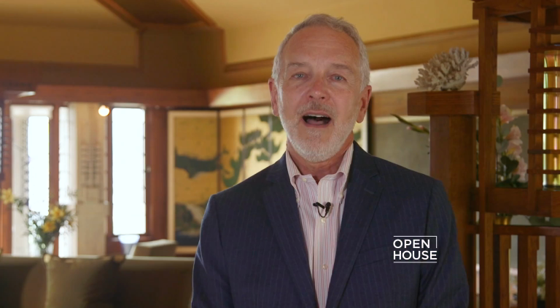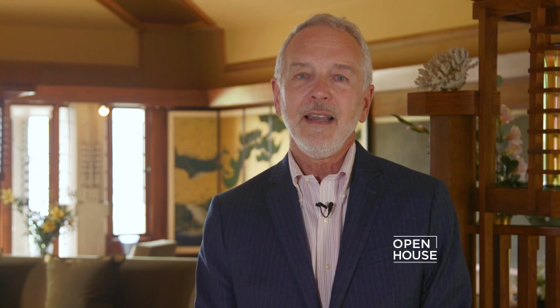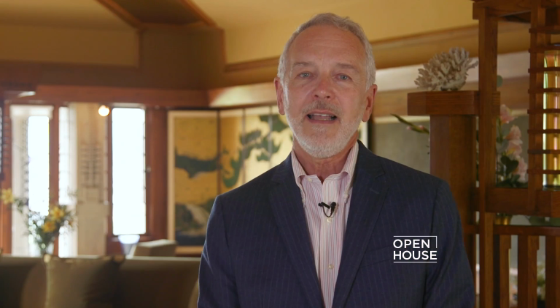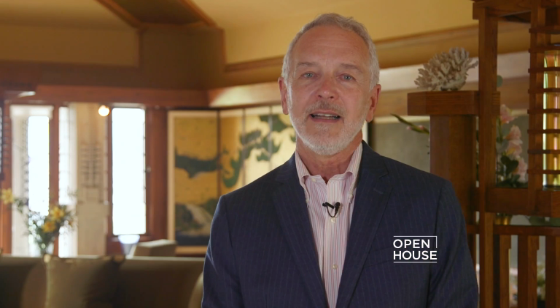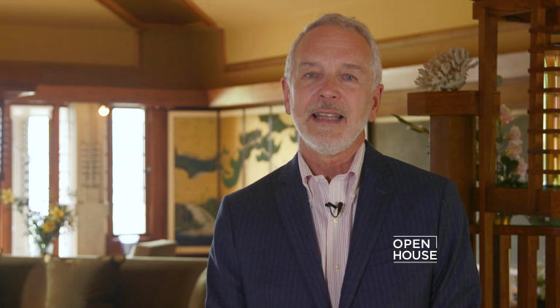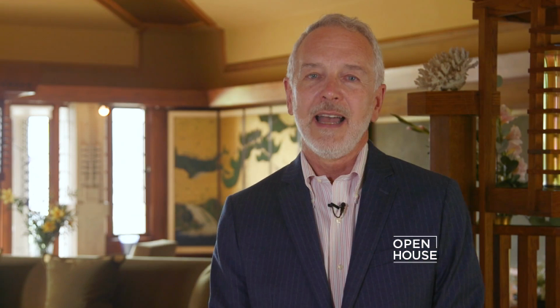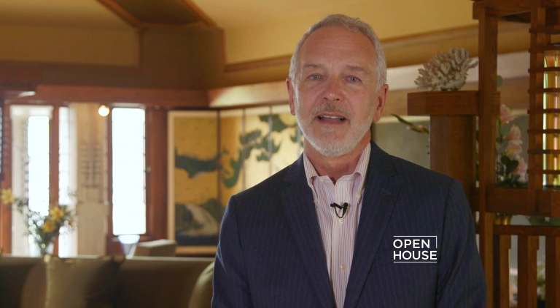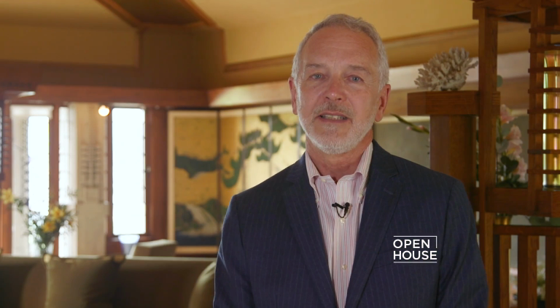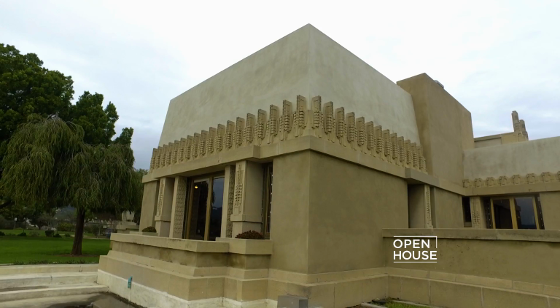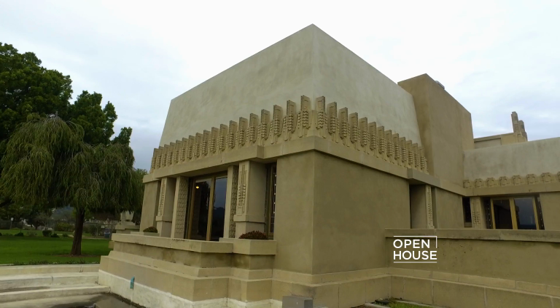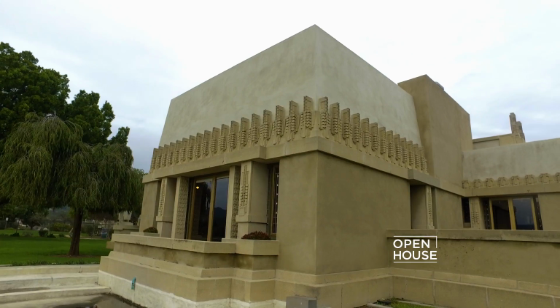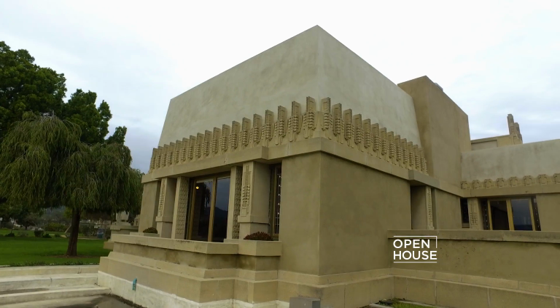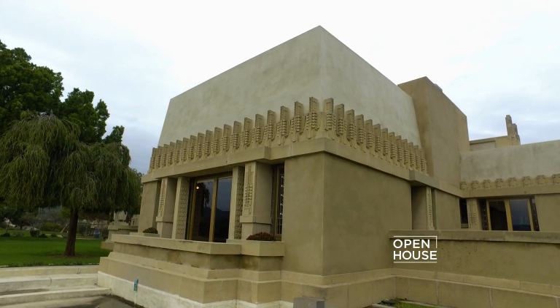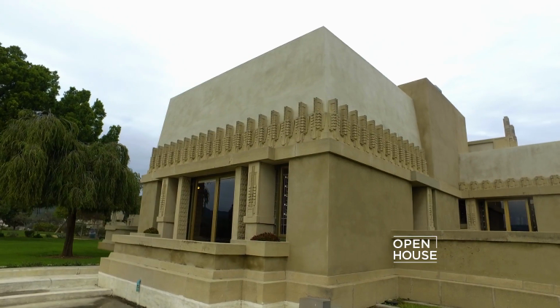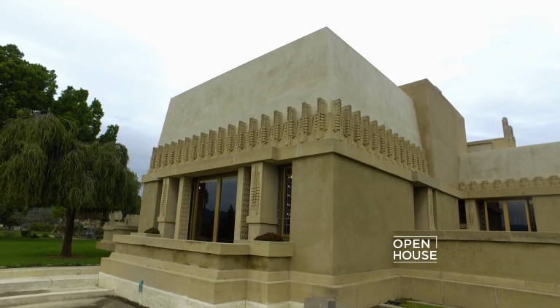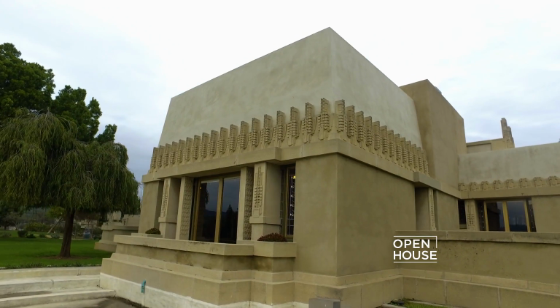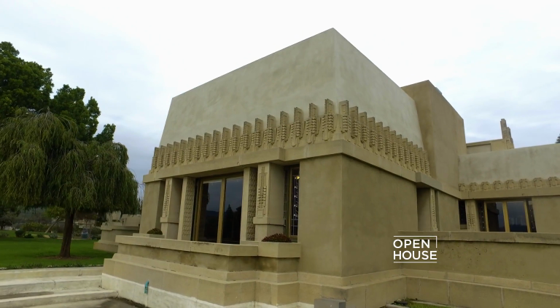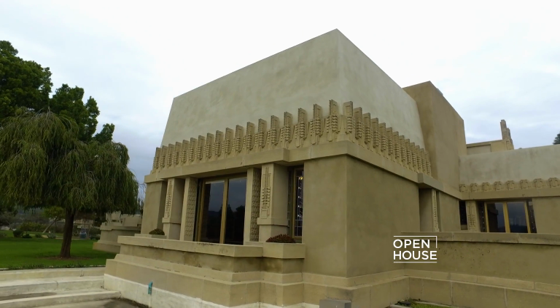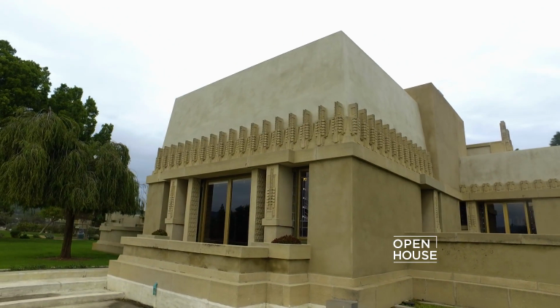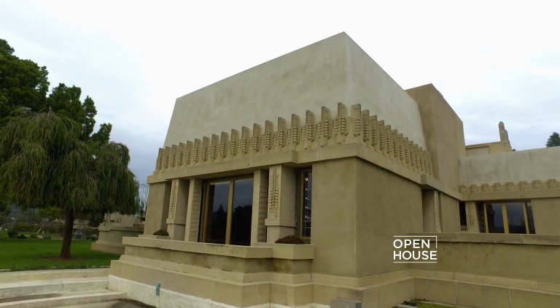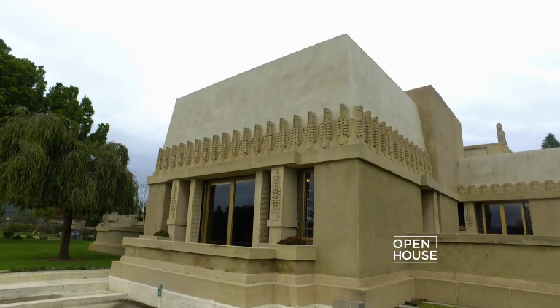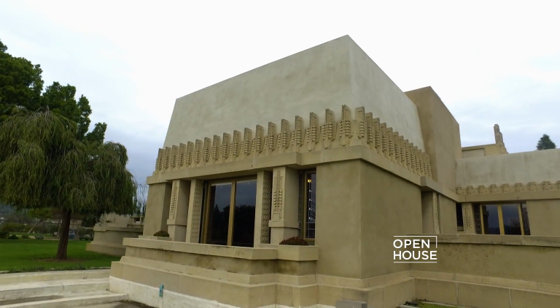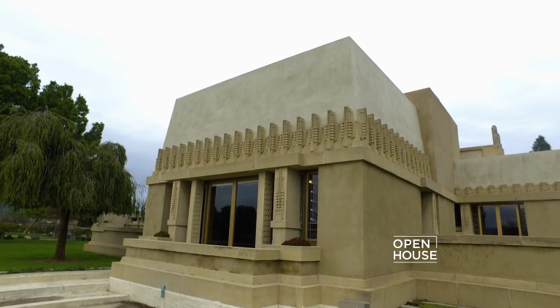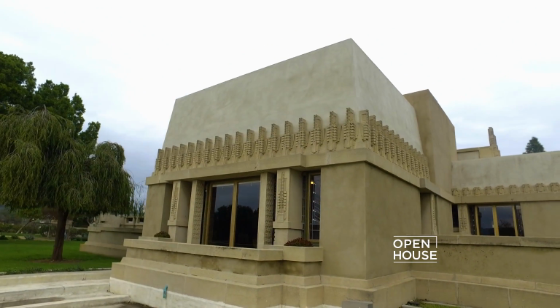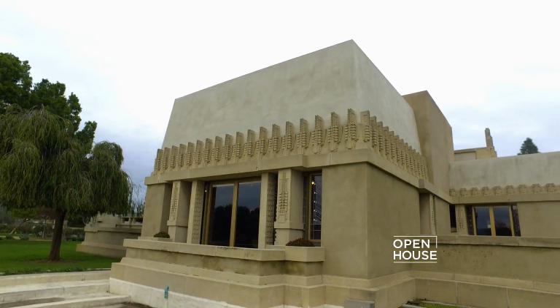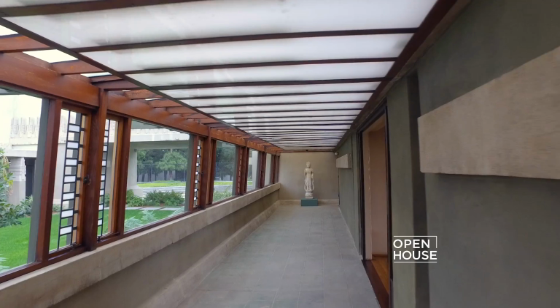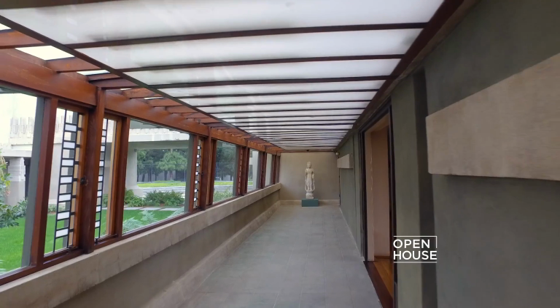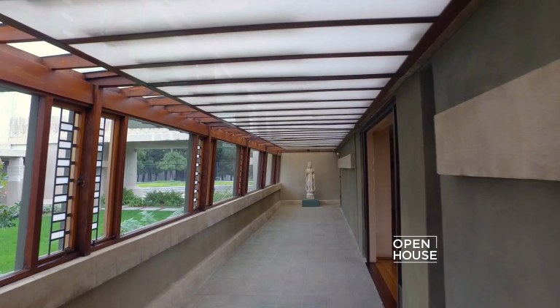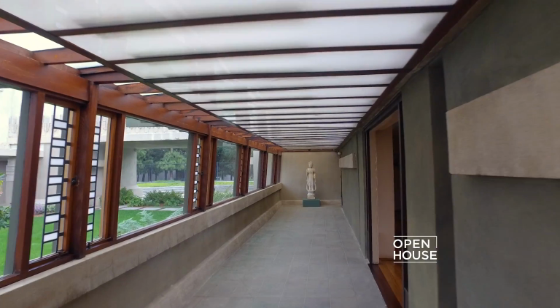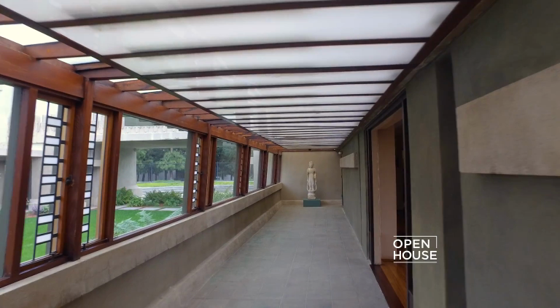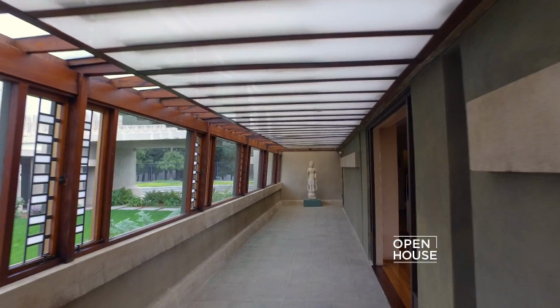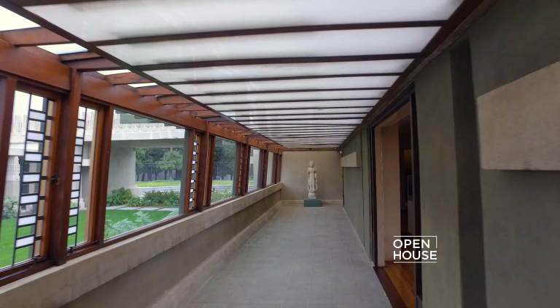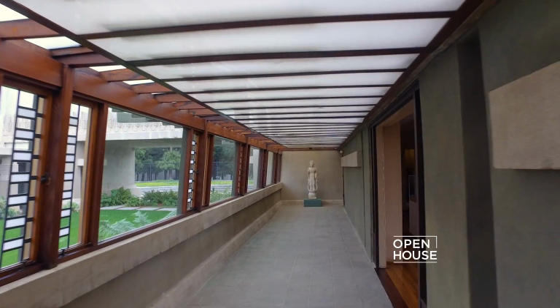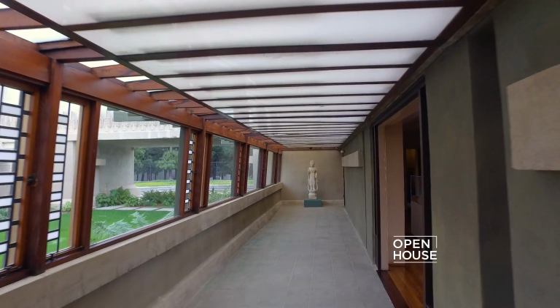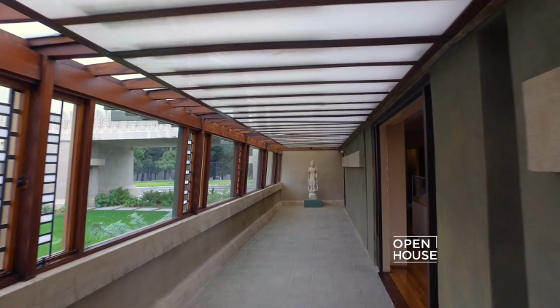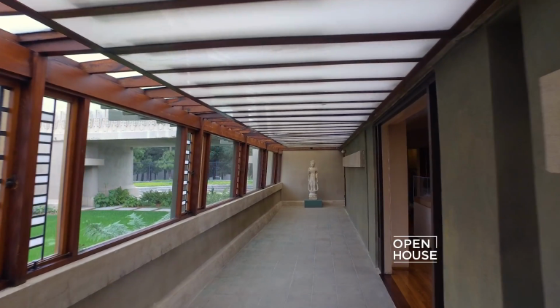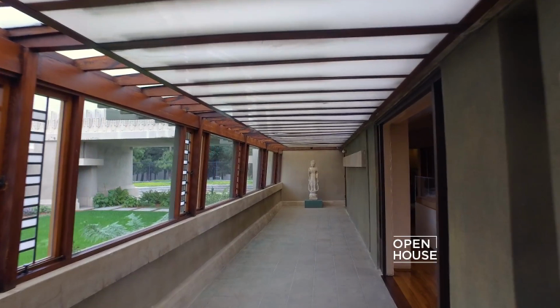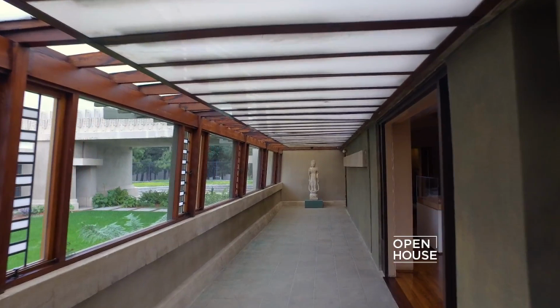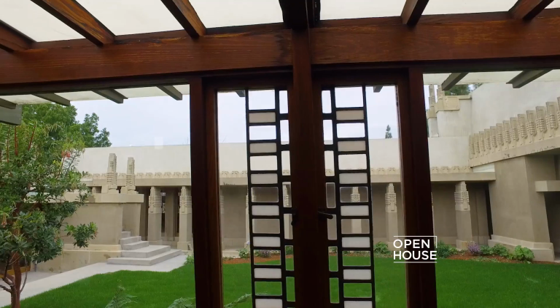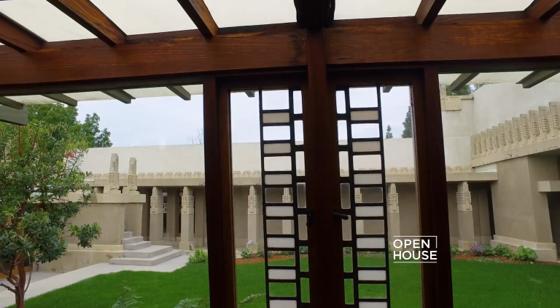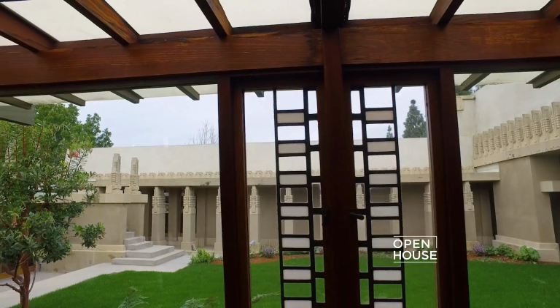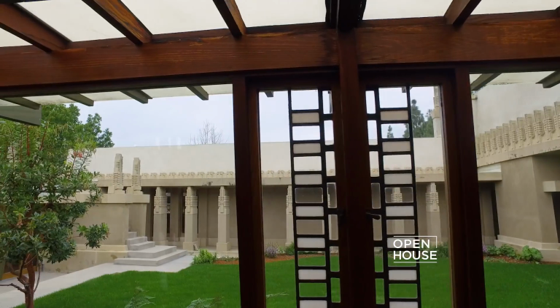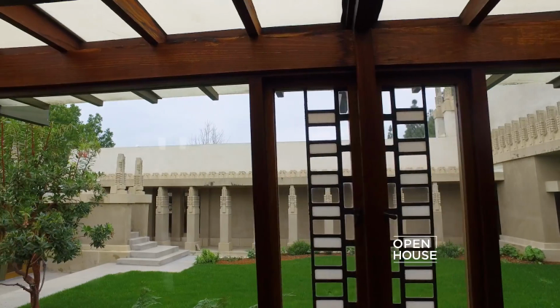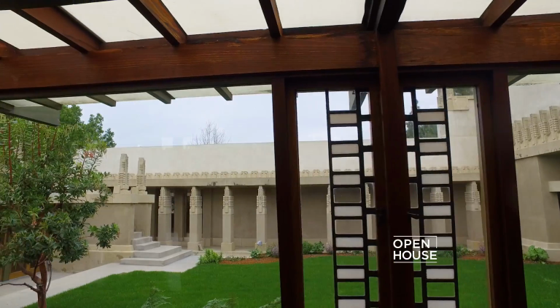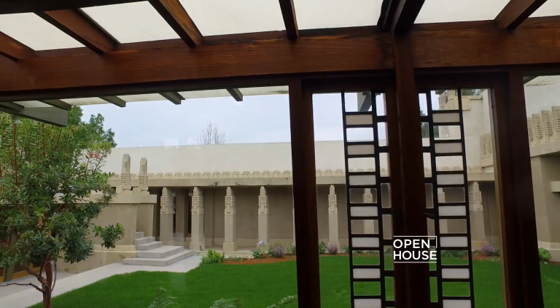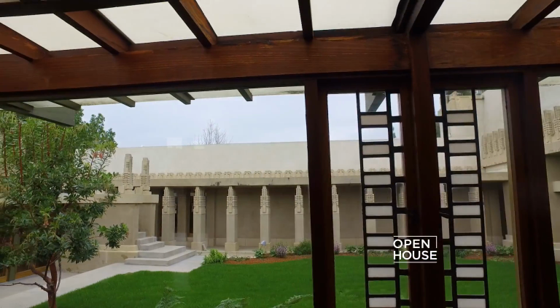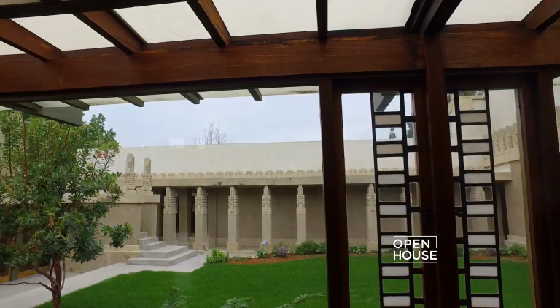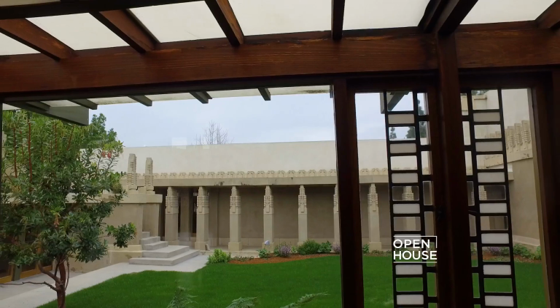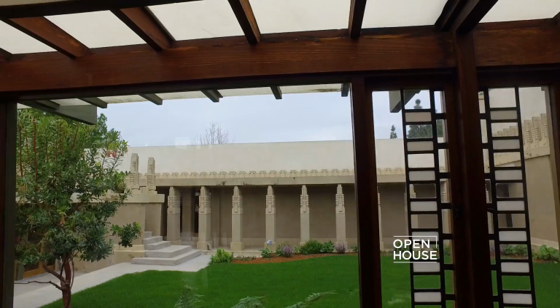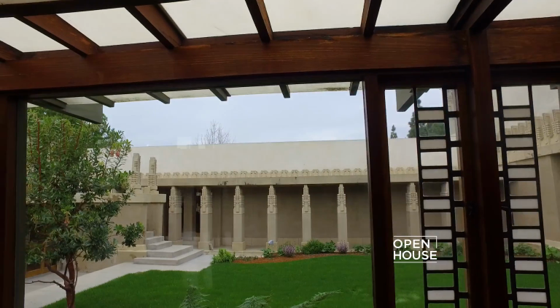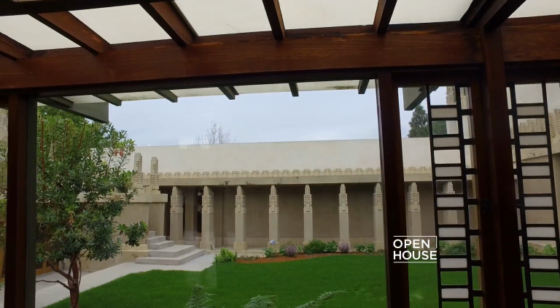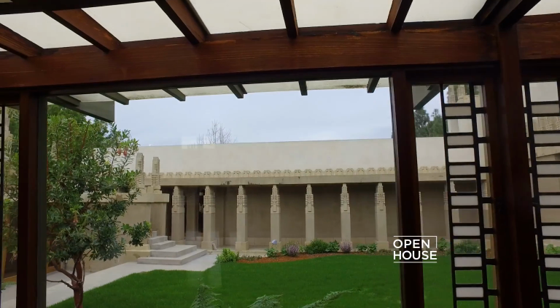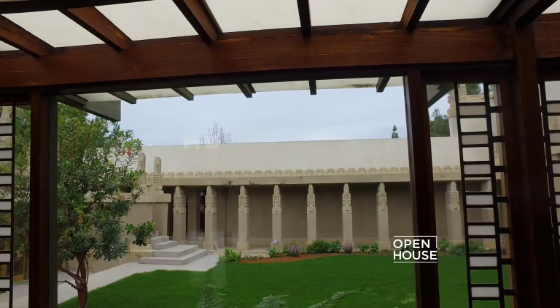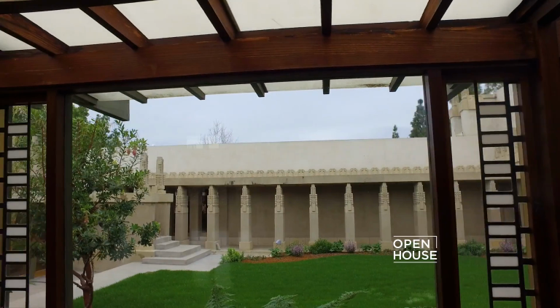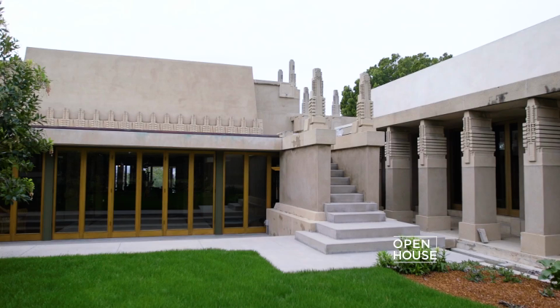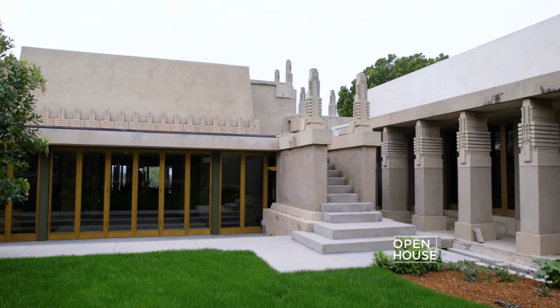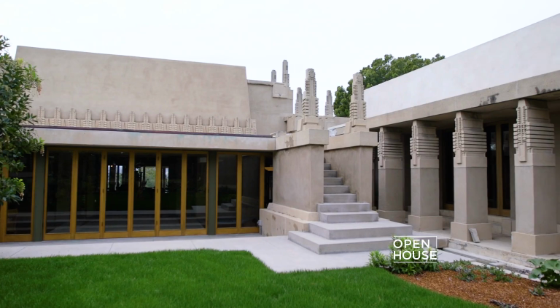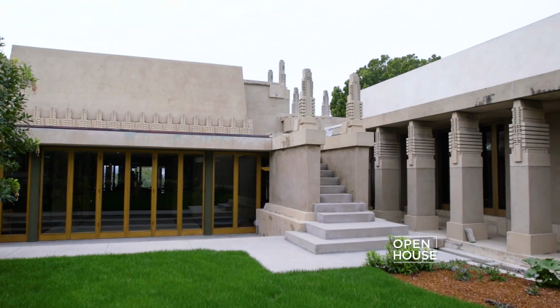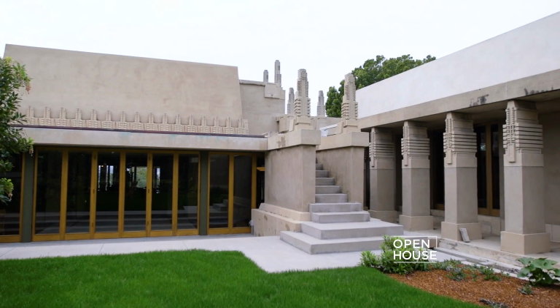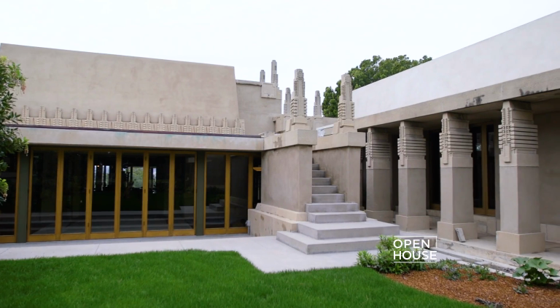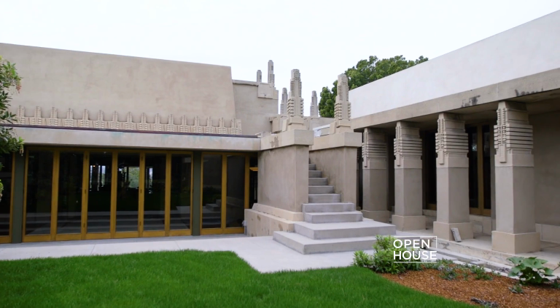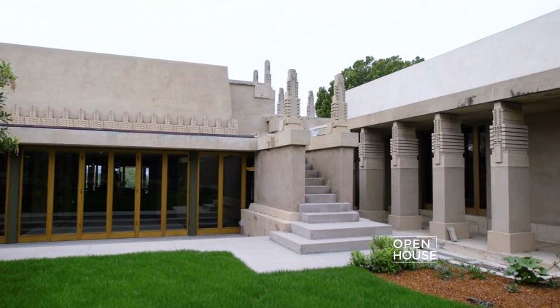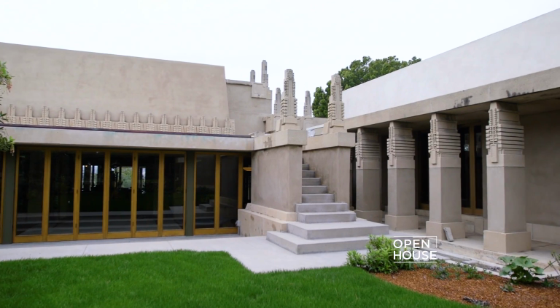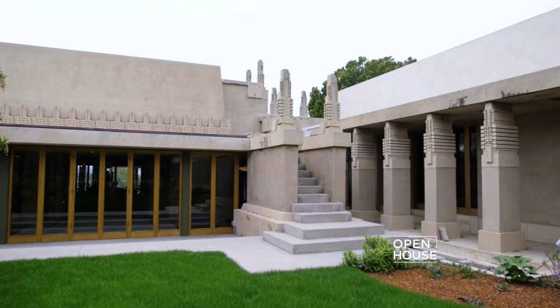Hollyhock House is unique in the work of Frank Lloyd Wright. The interior is the exterior and vice versa.